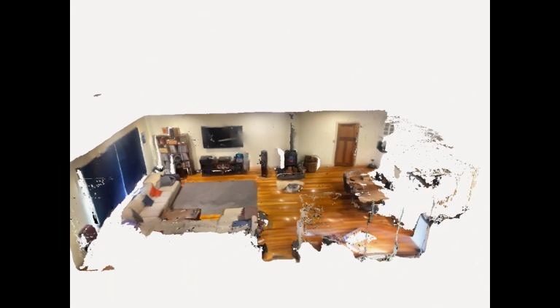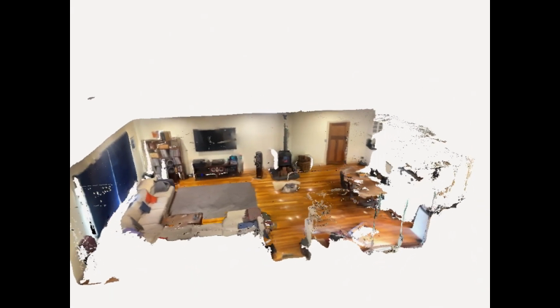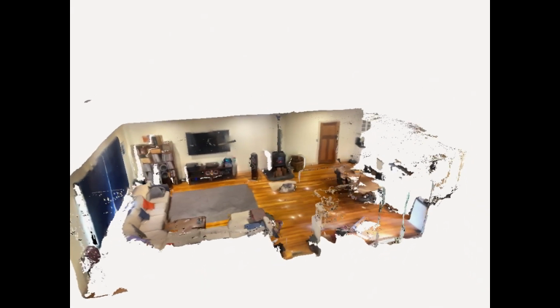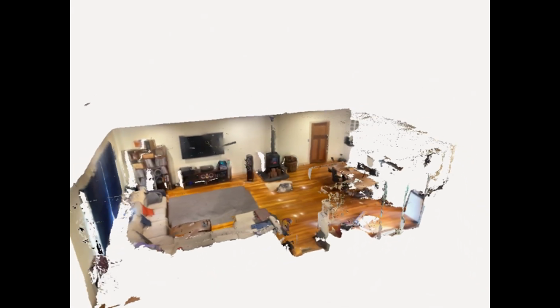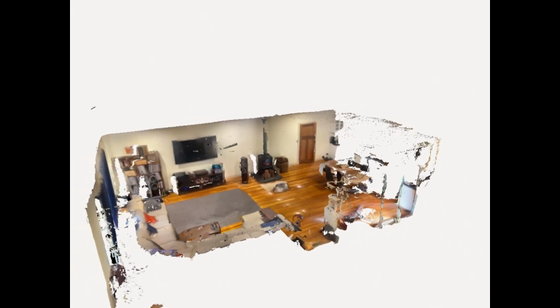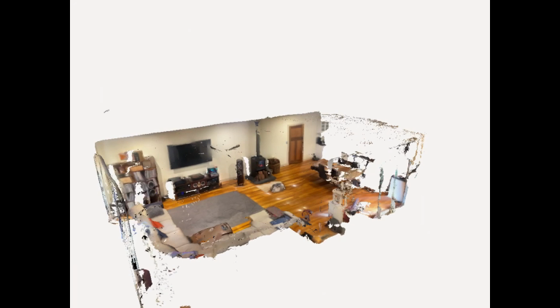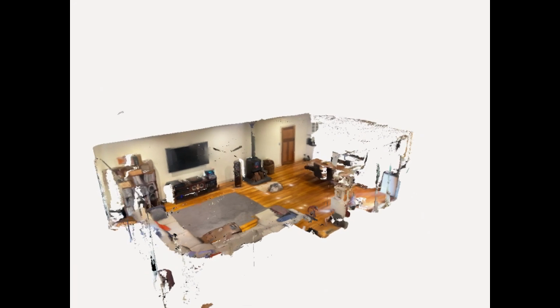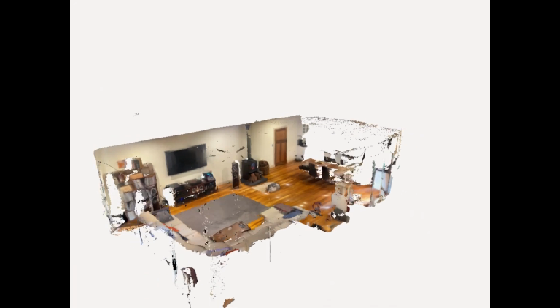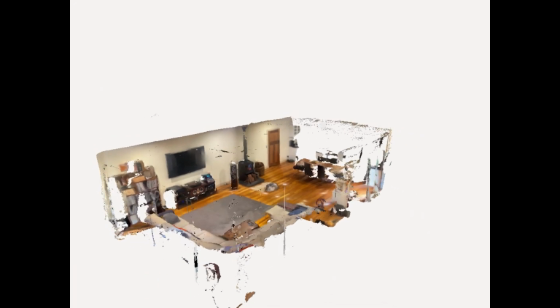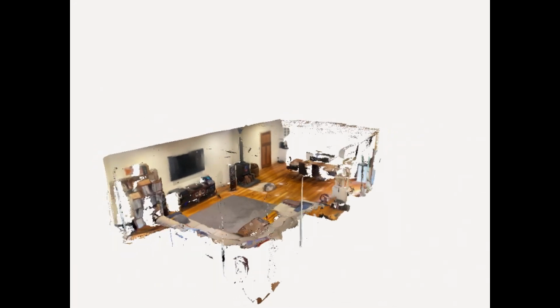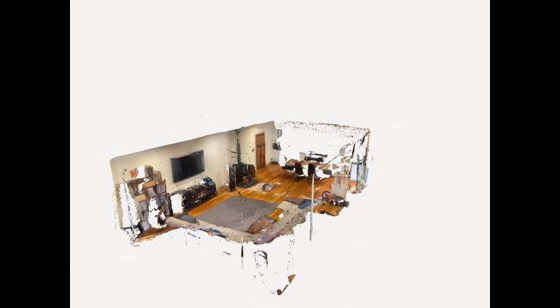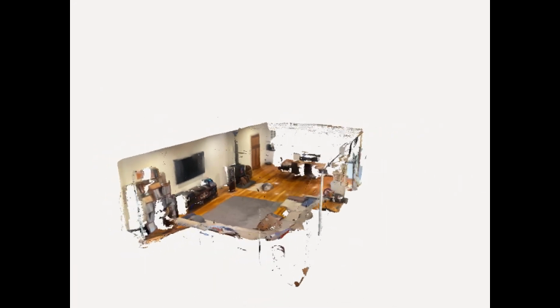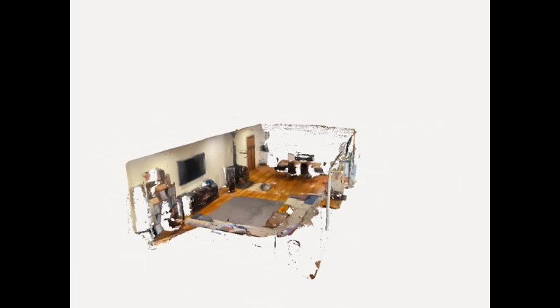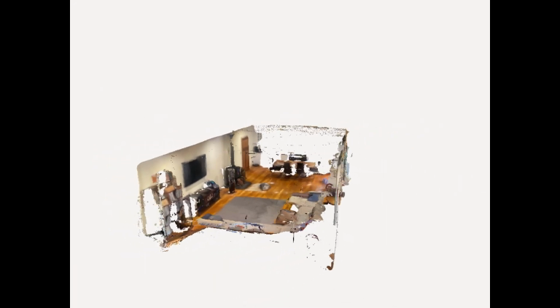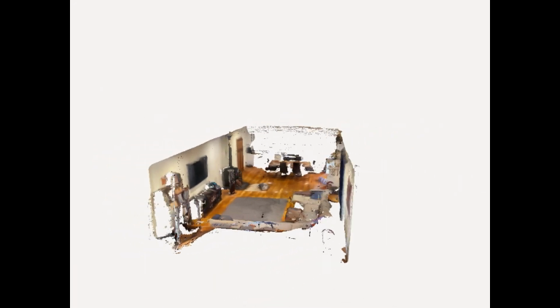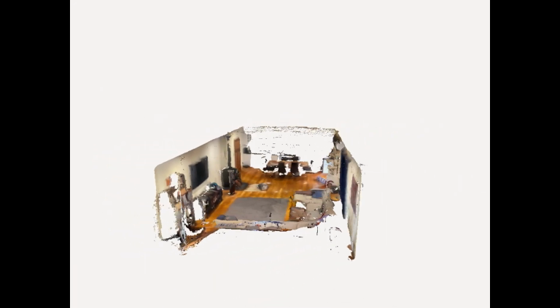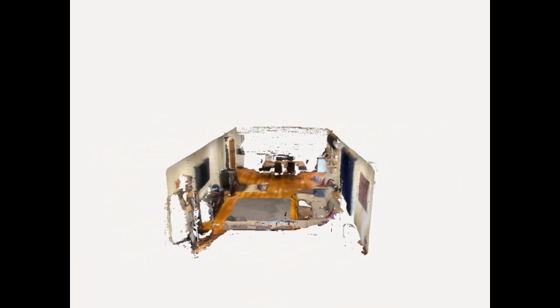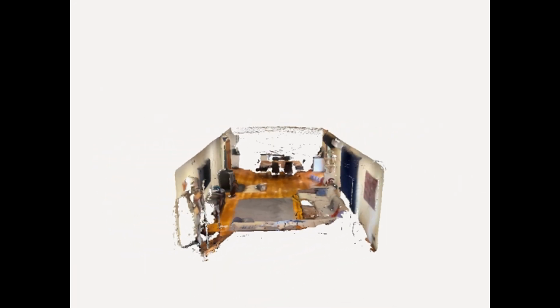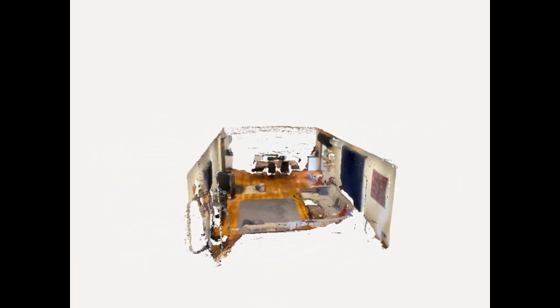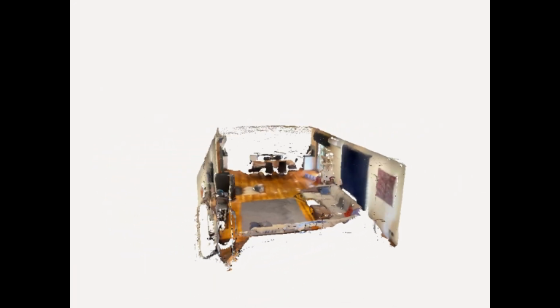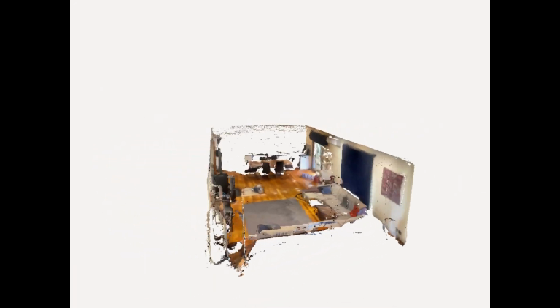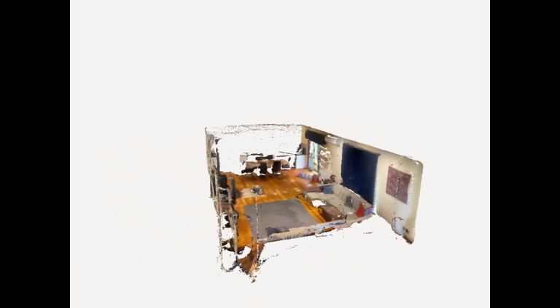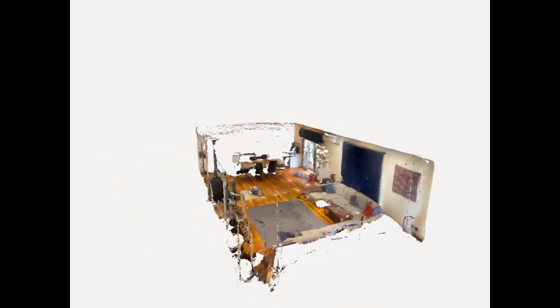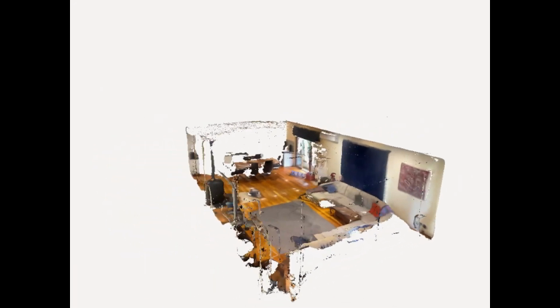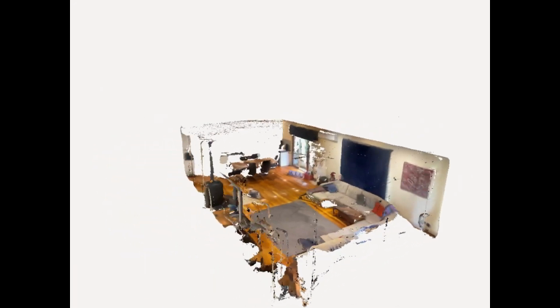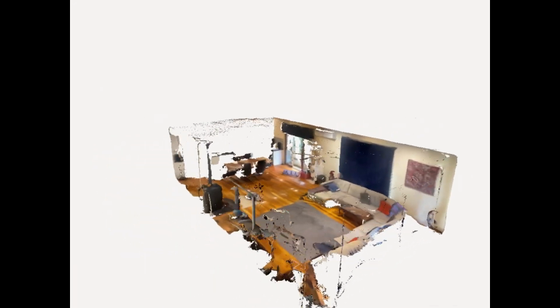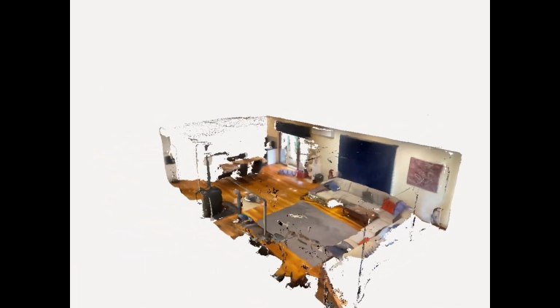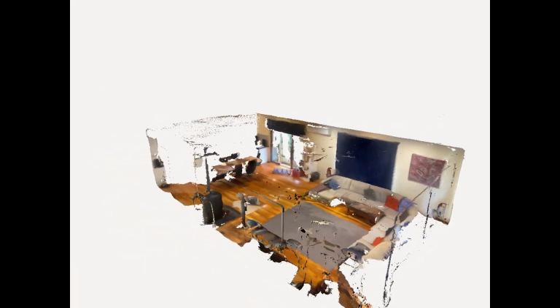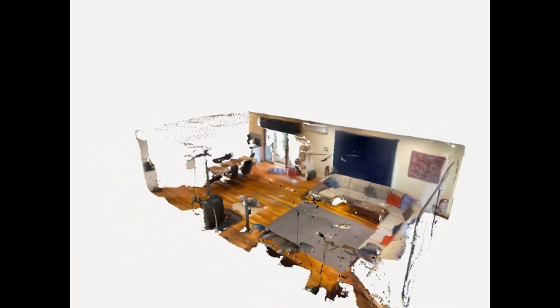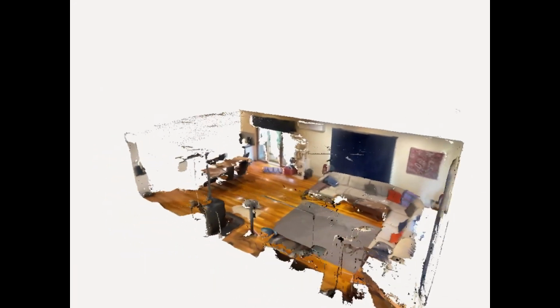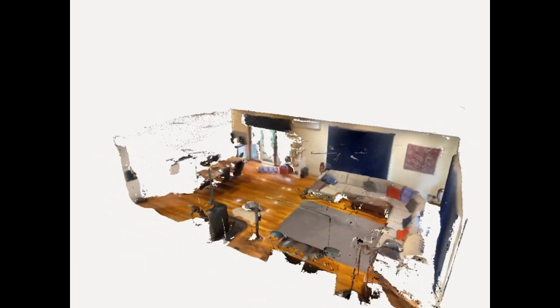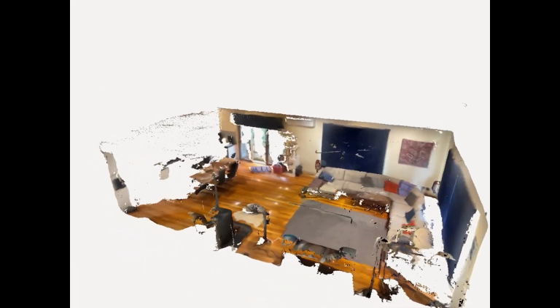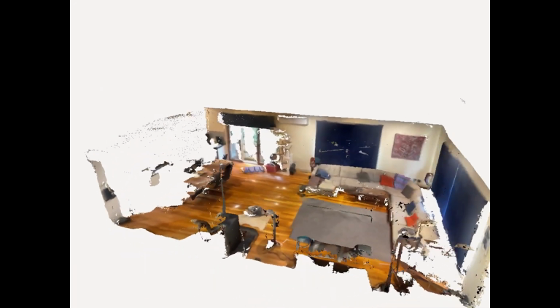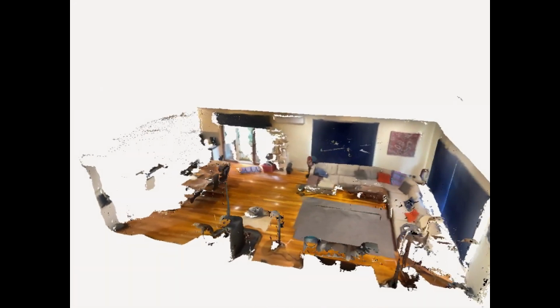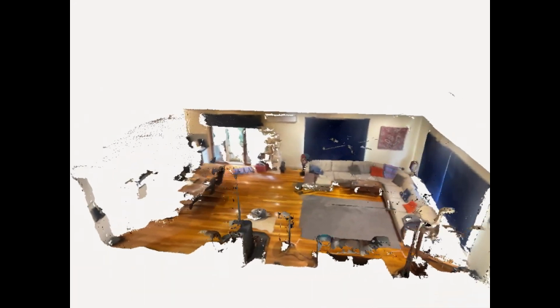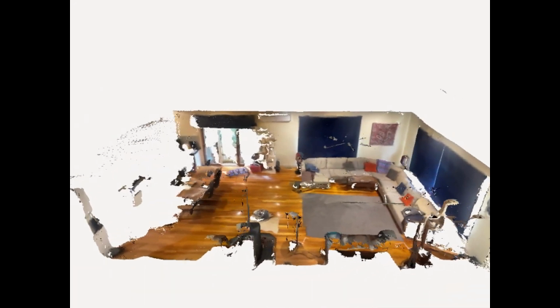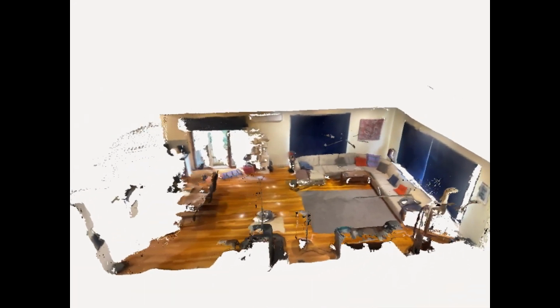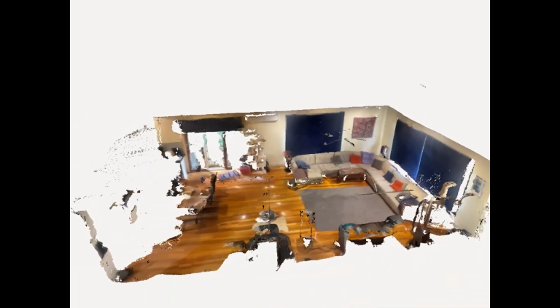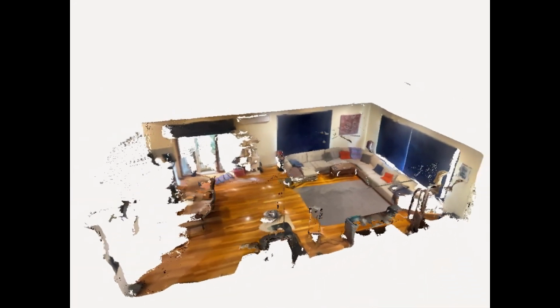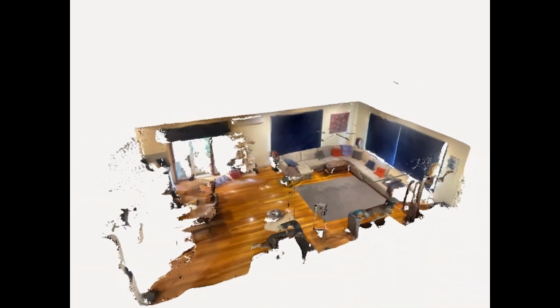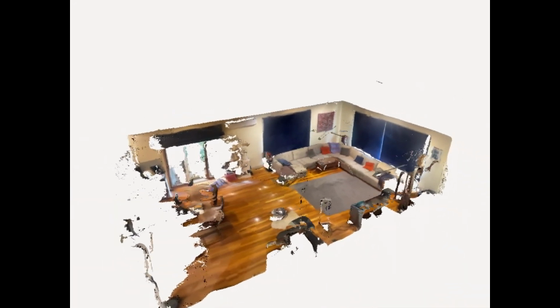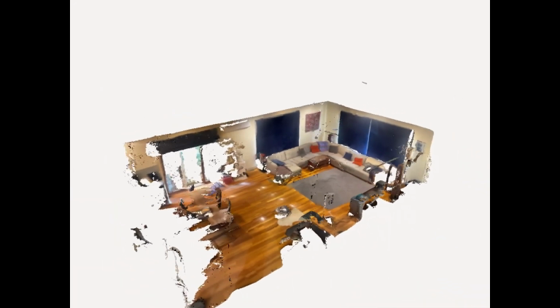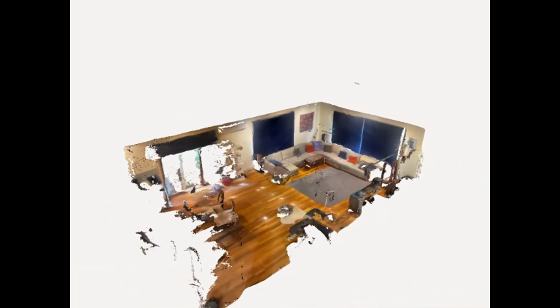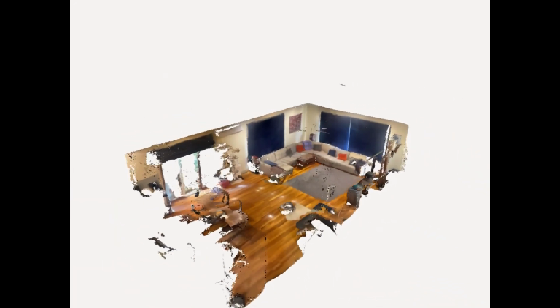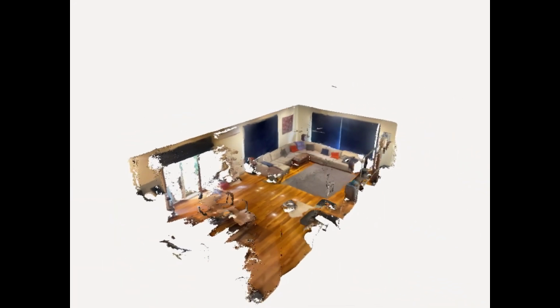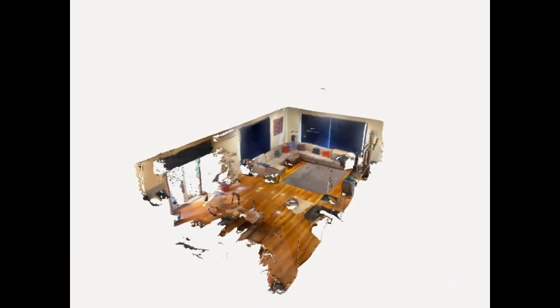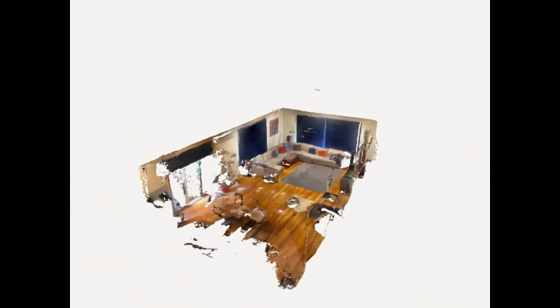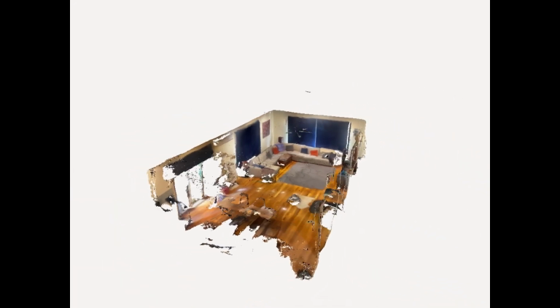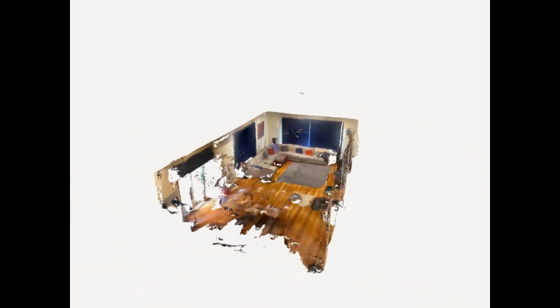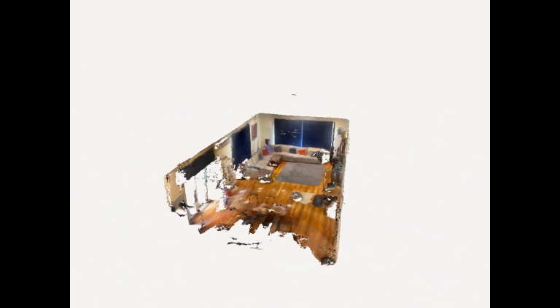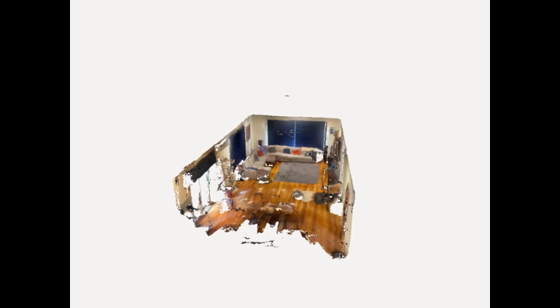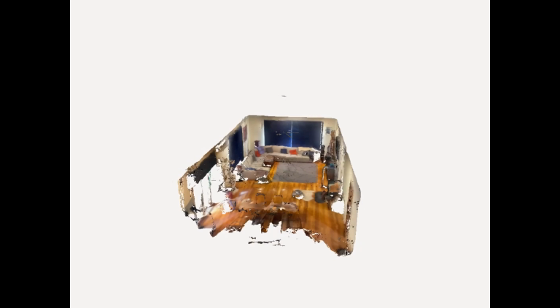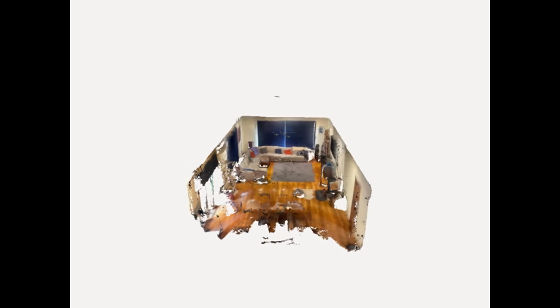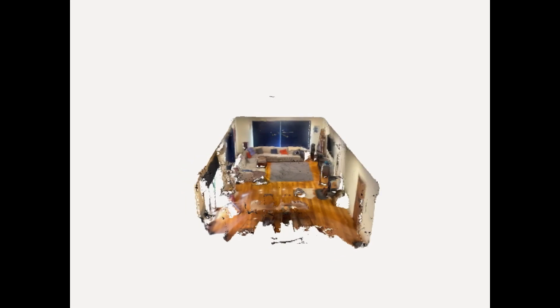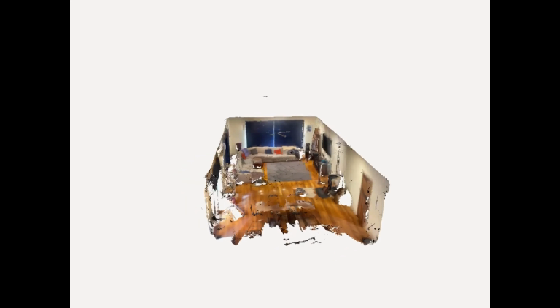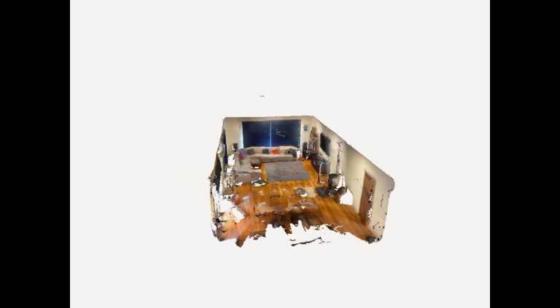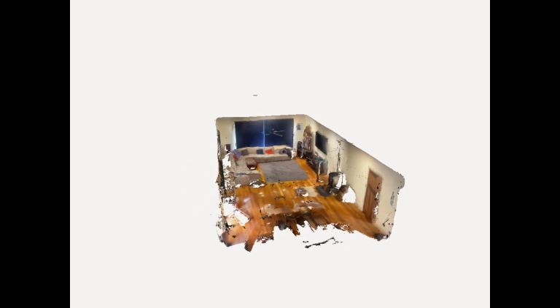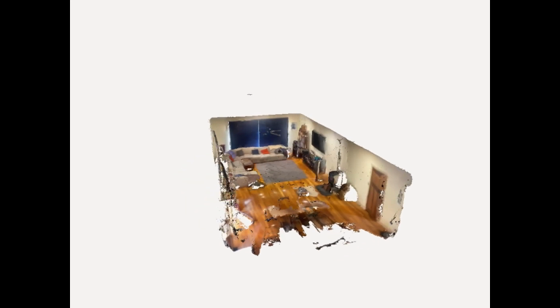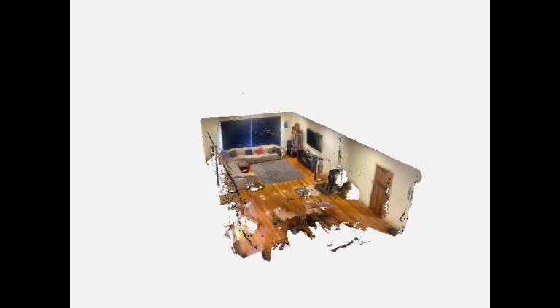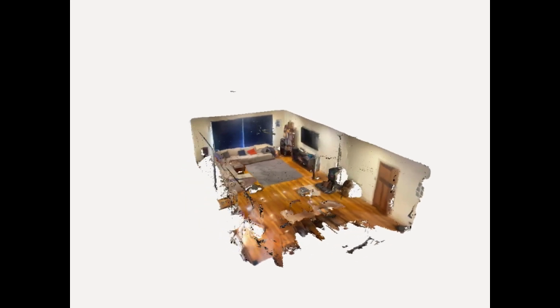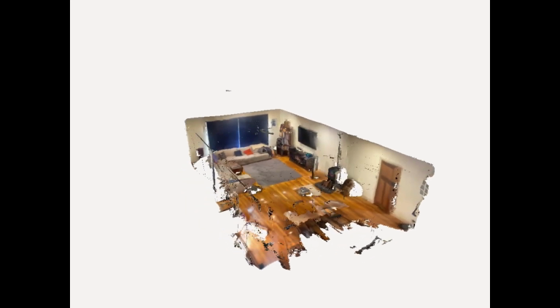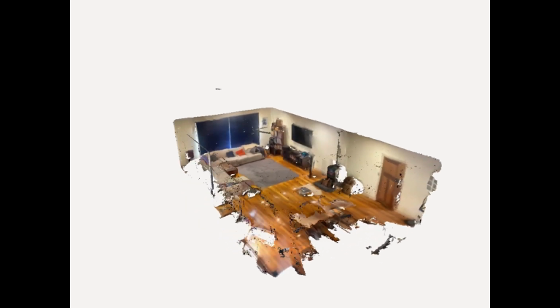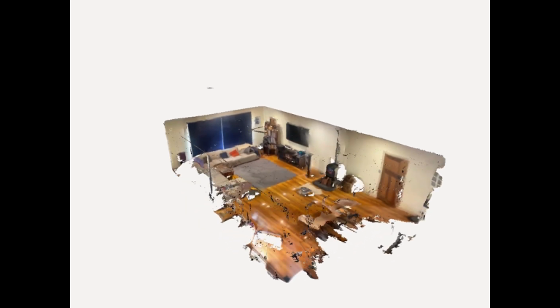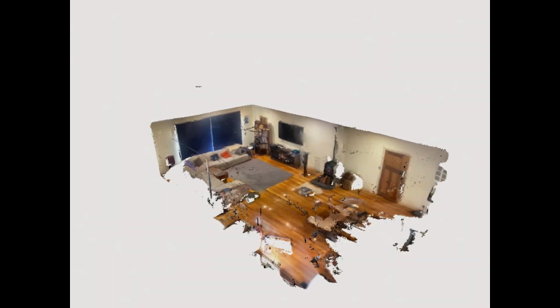Our innovative 3D scanning service provides precise measurements of your space, ensuring accurate acoustic planning.